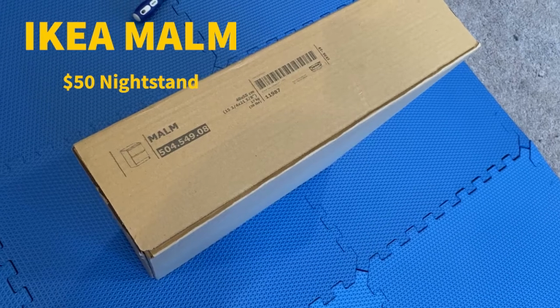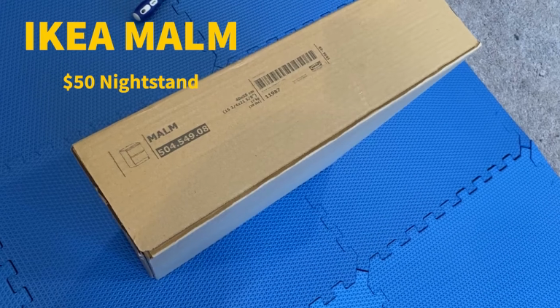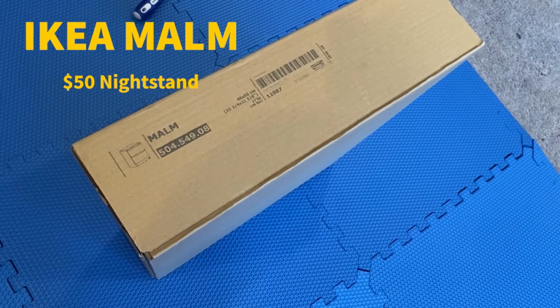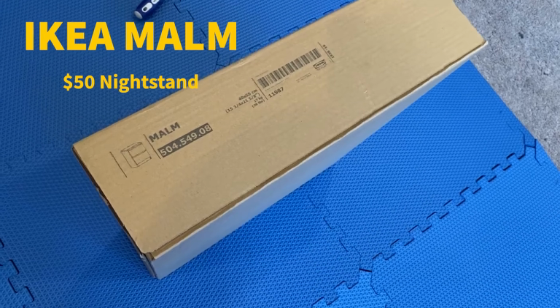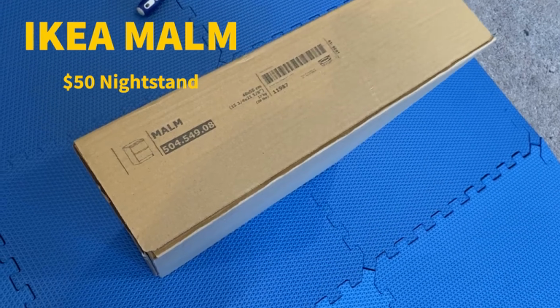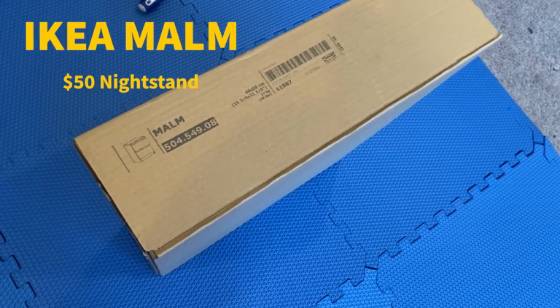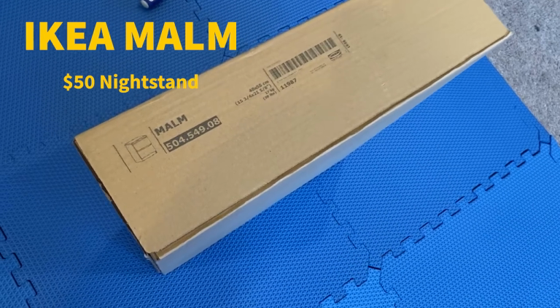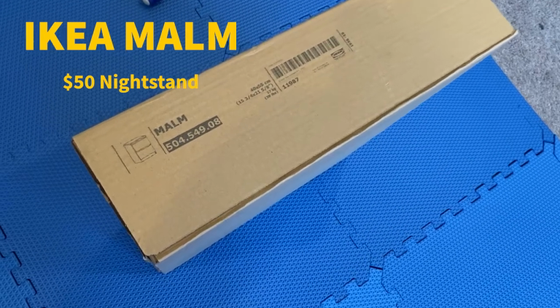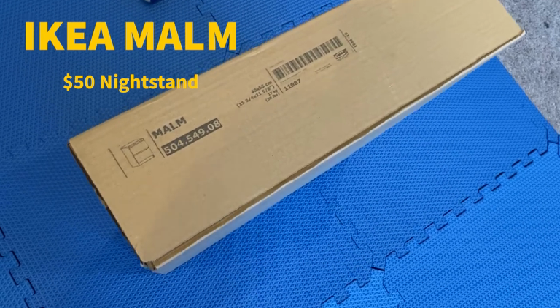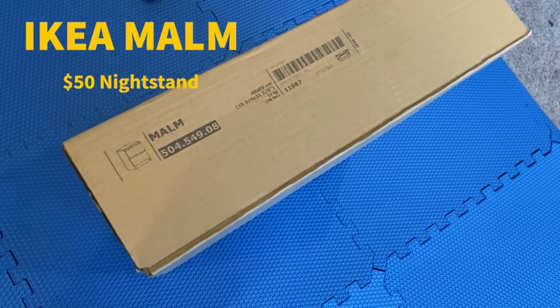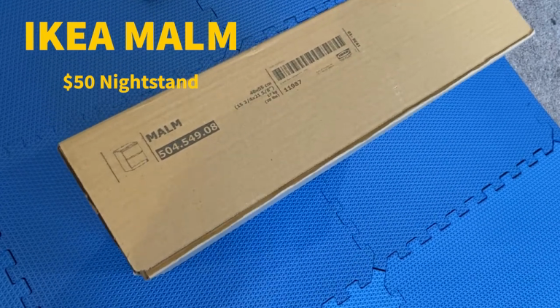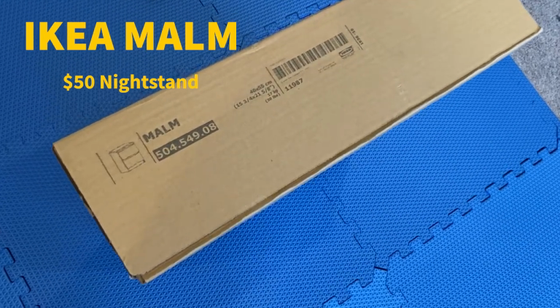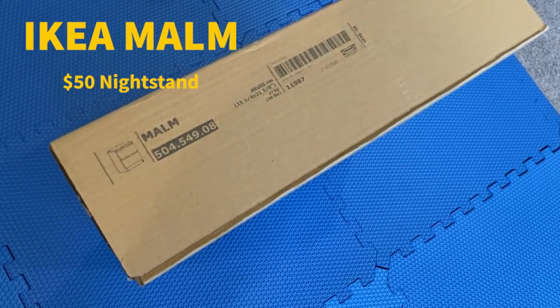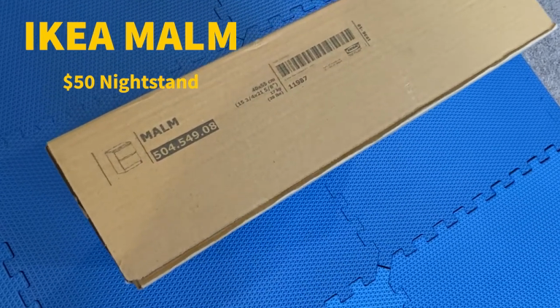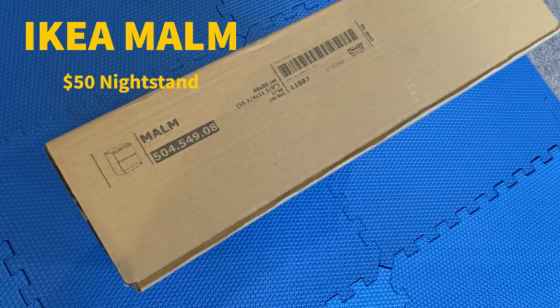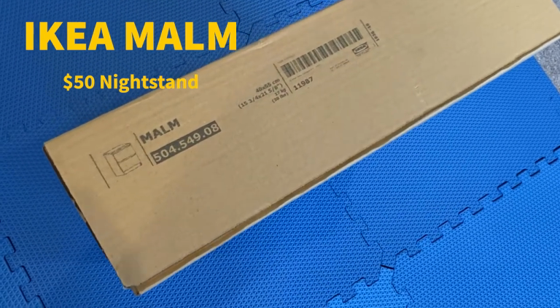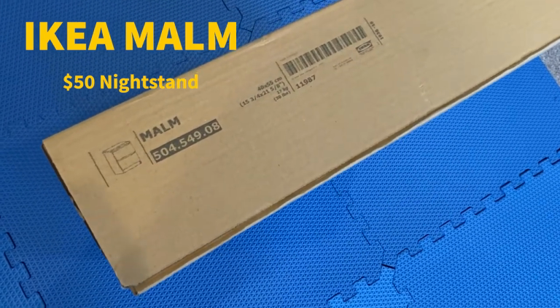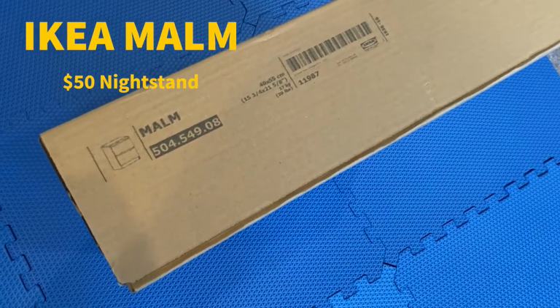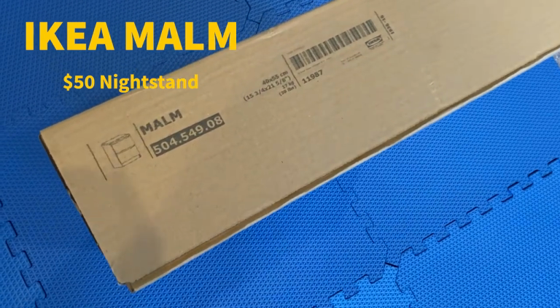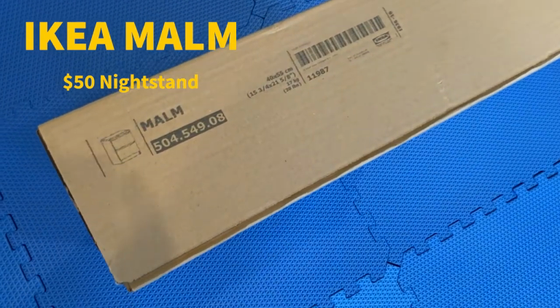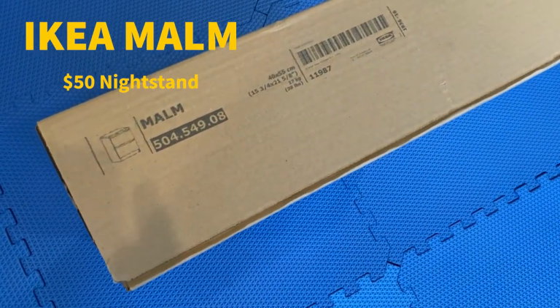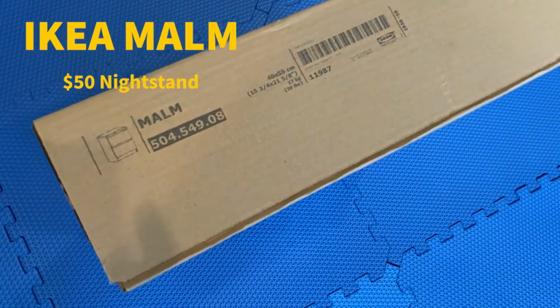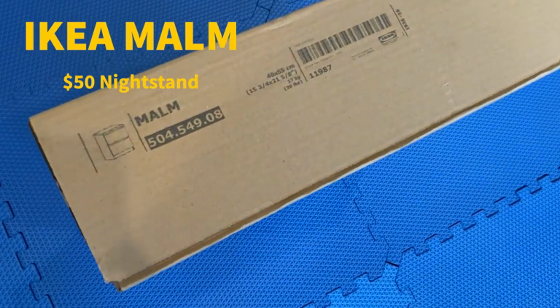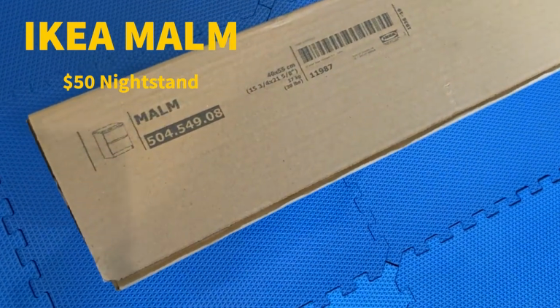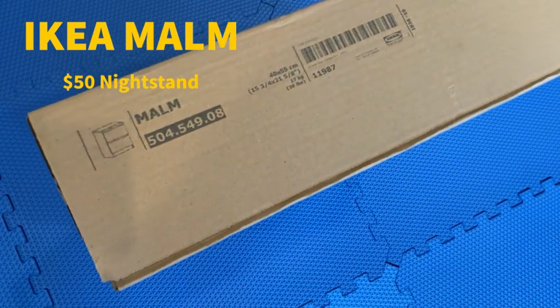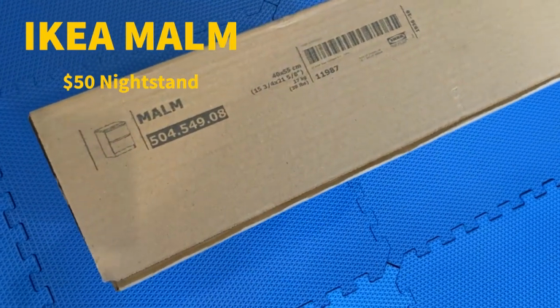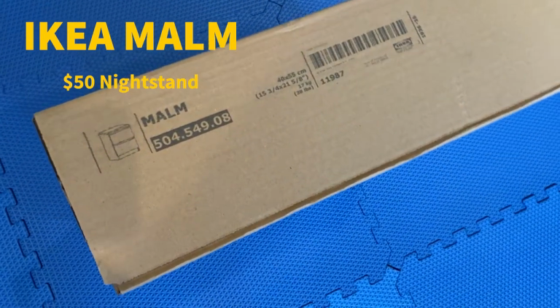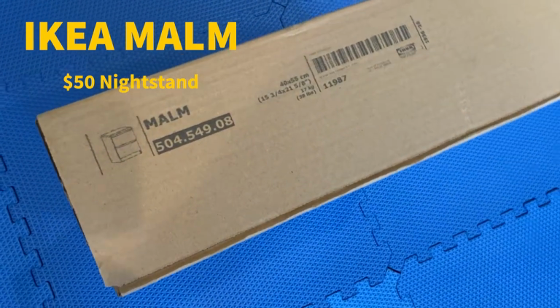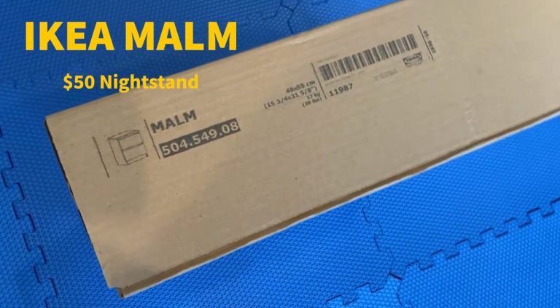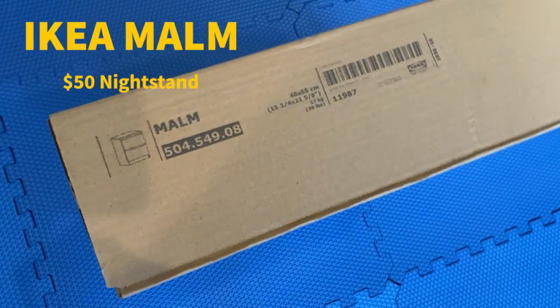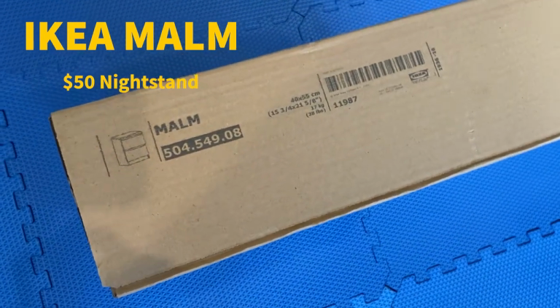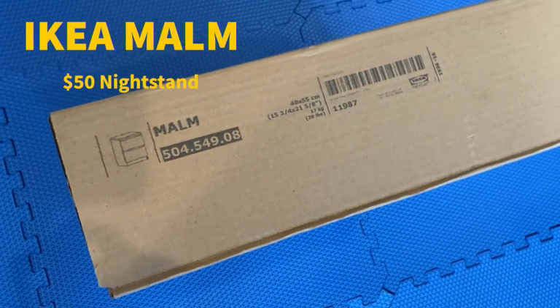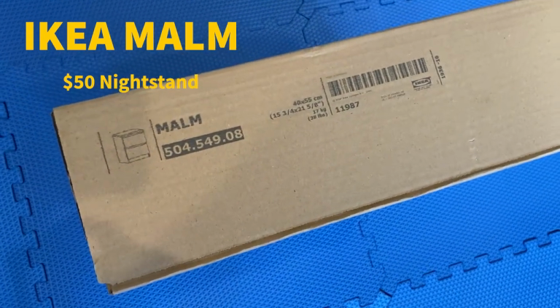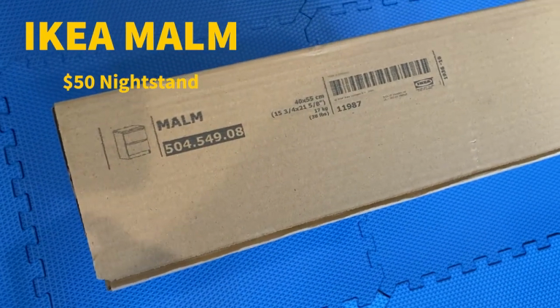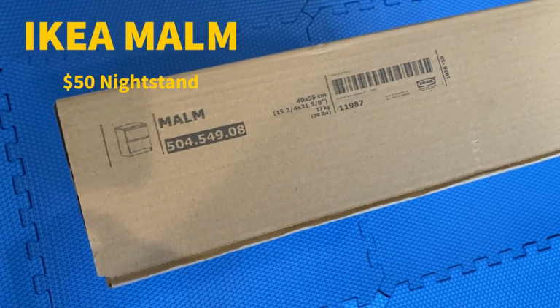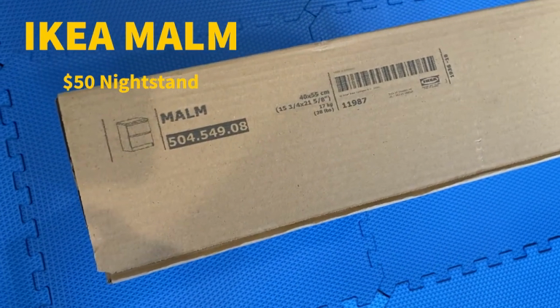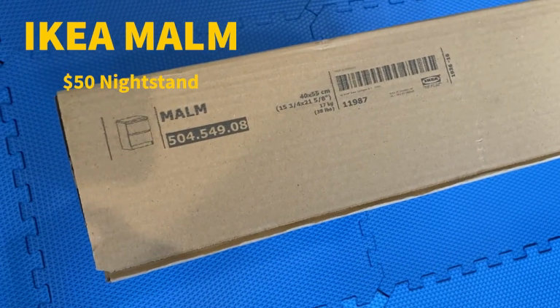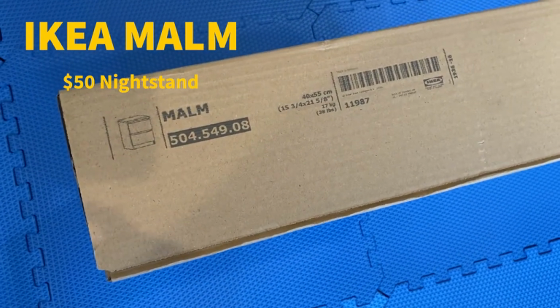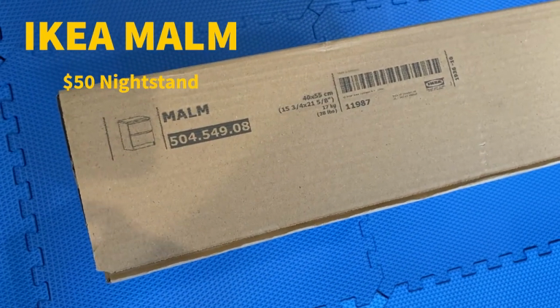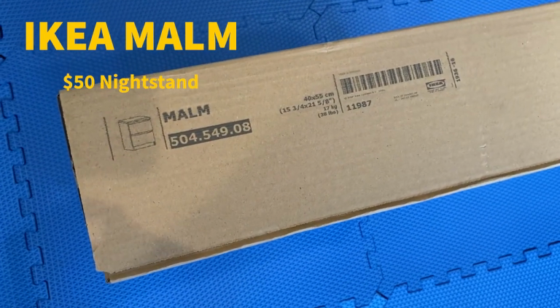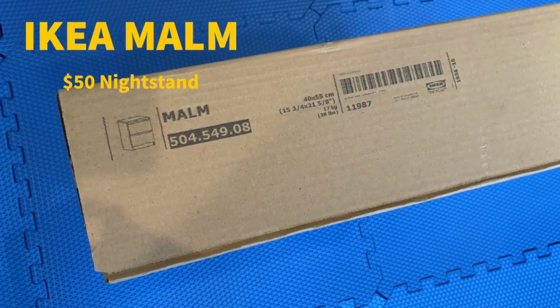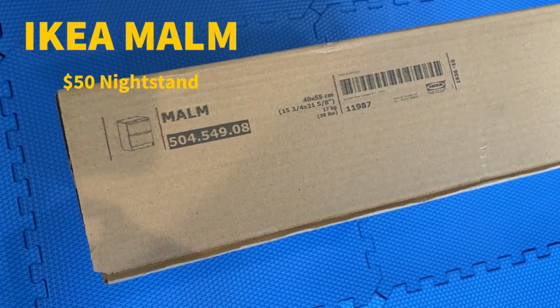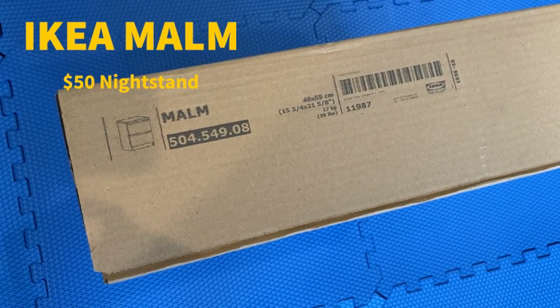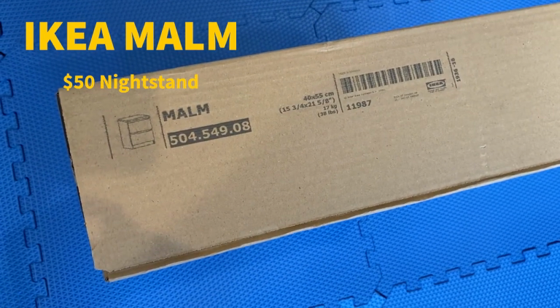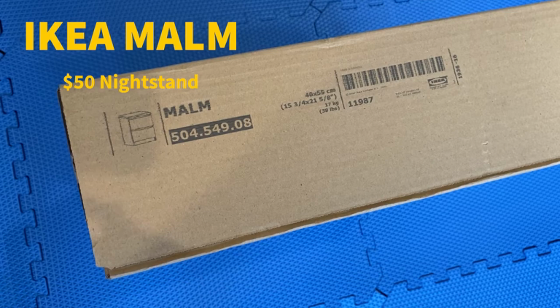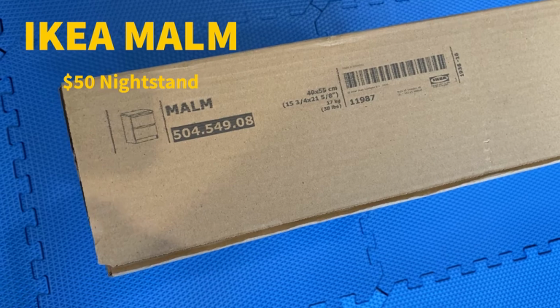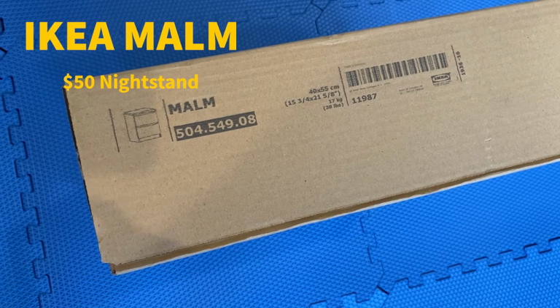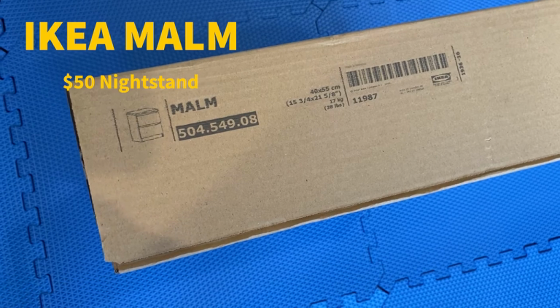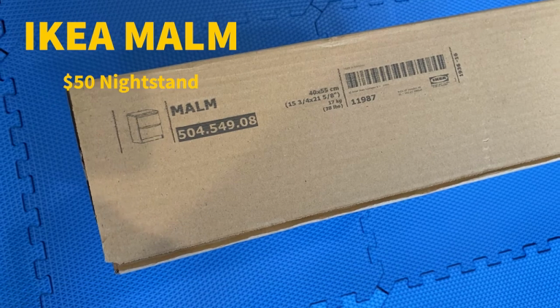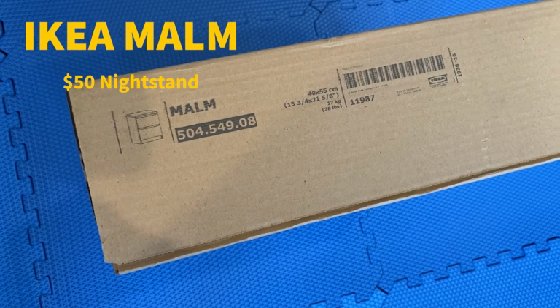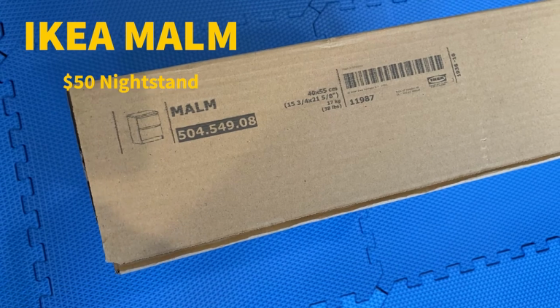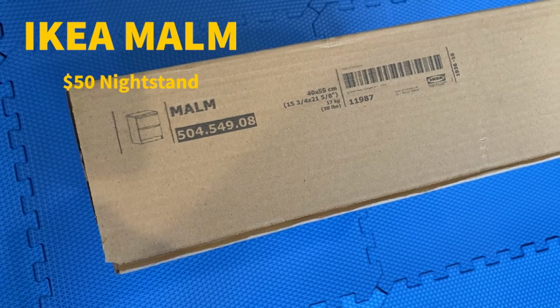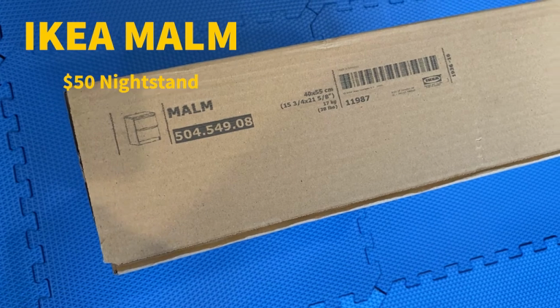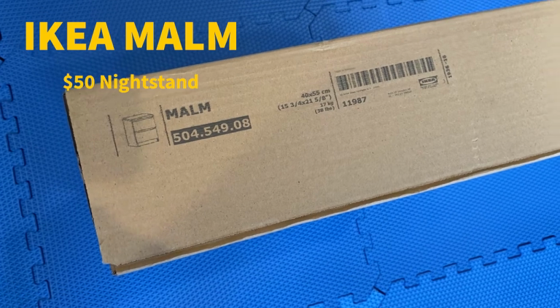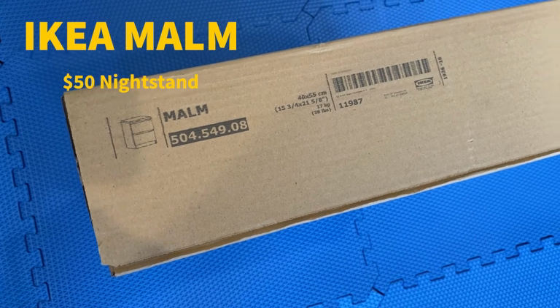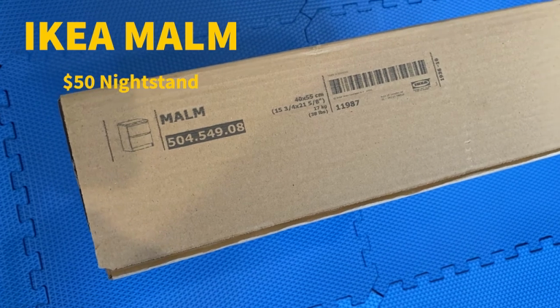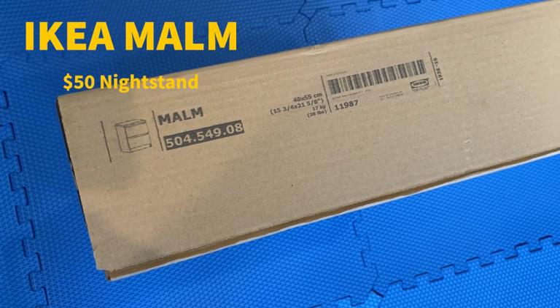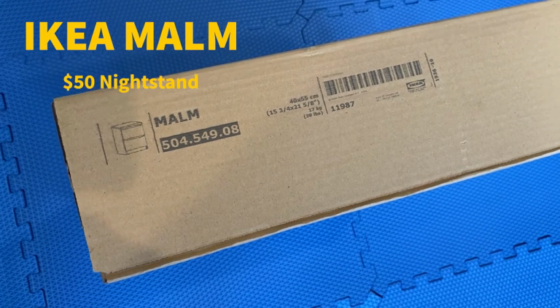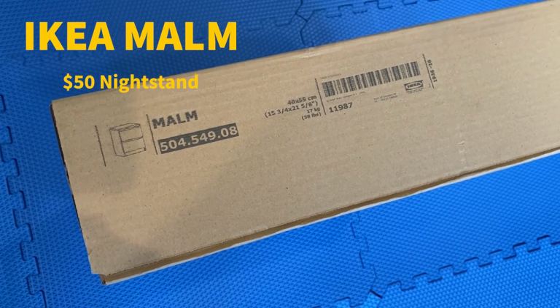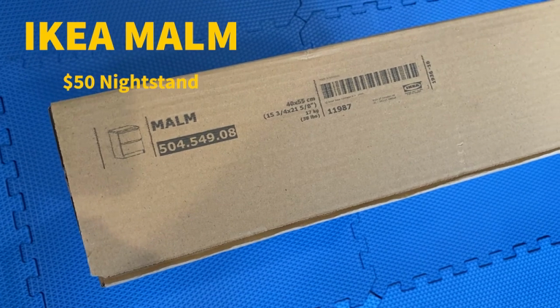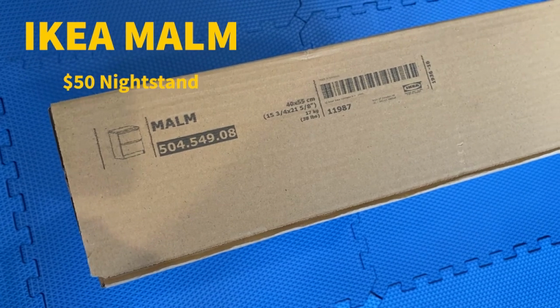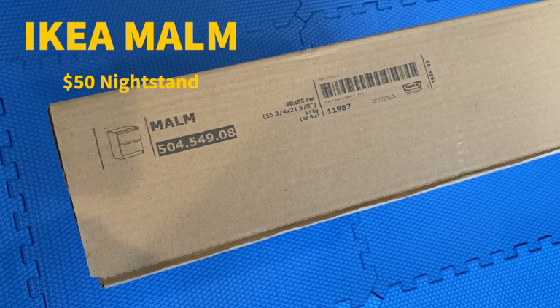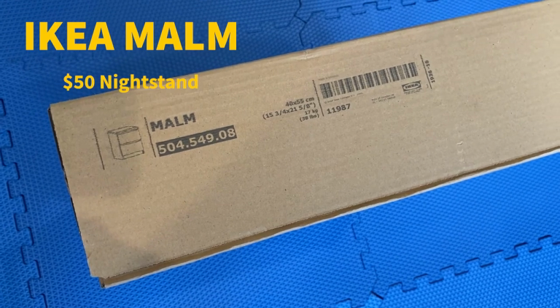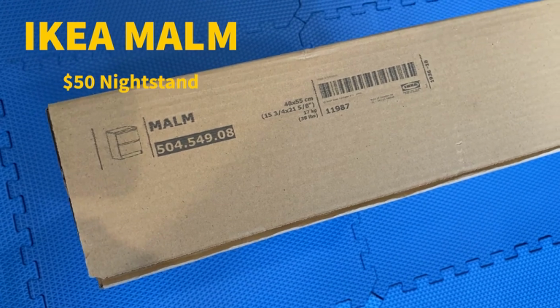Today we're gonna unbox the IKEA nightstand in the gray color. Let's get started.